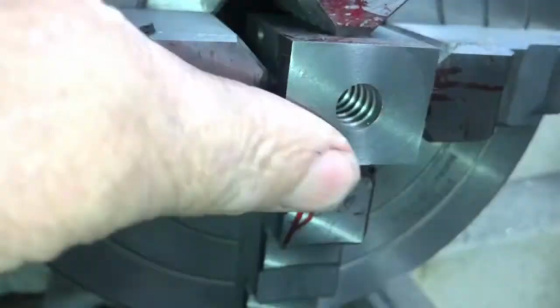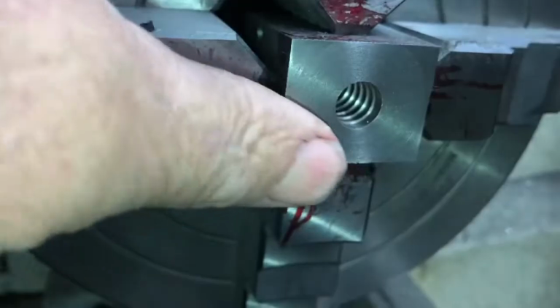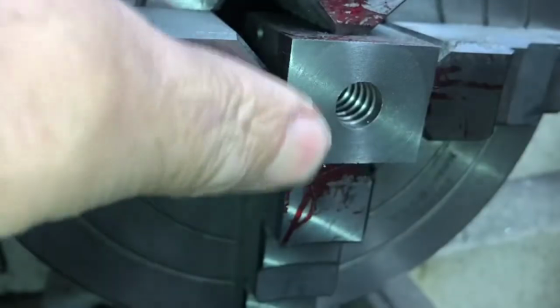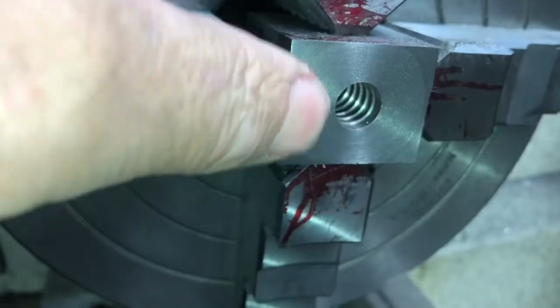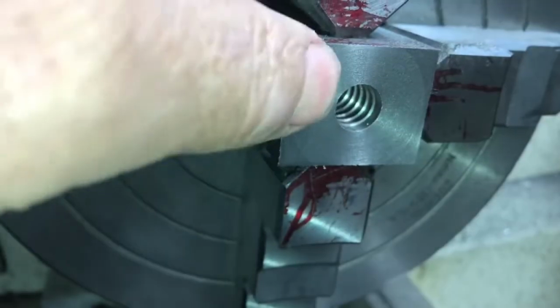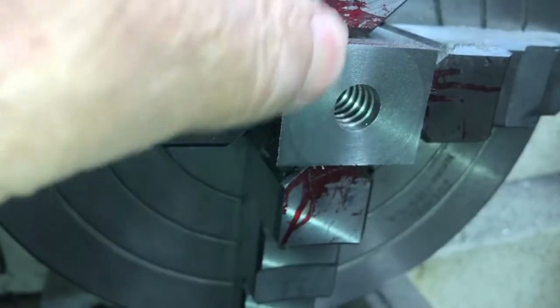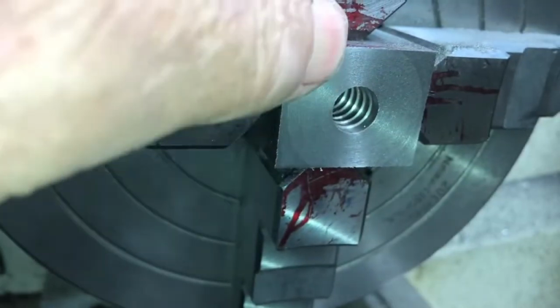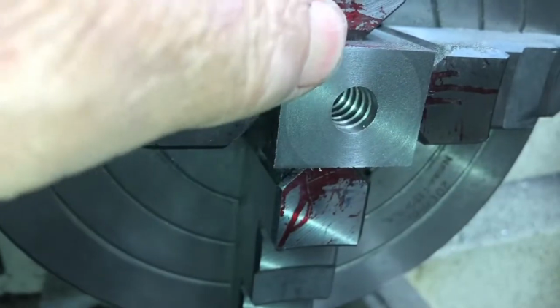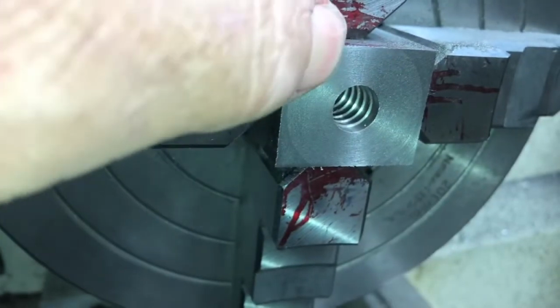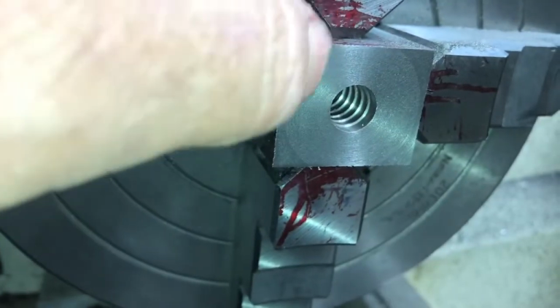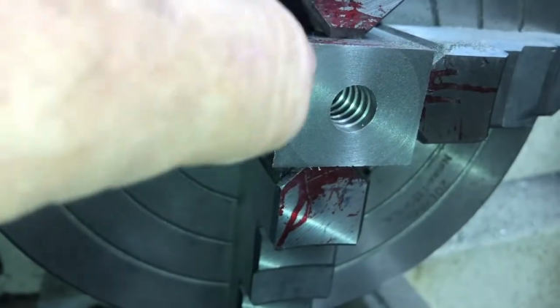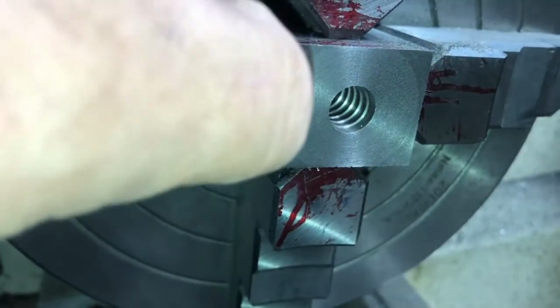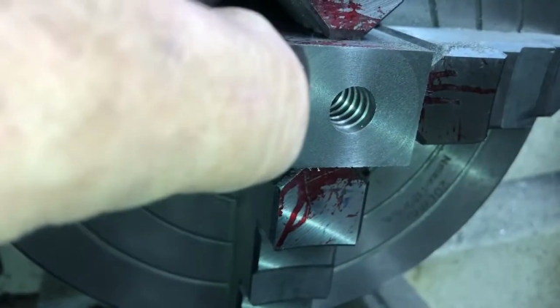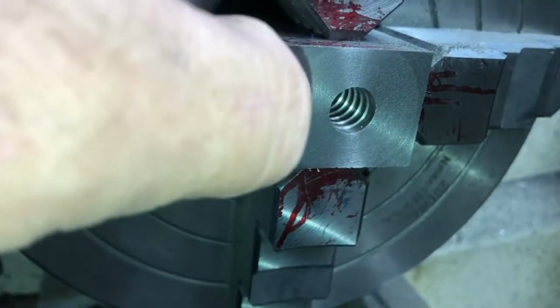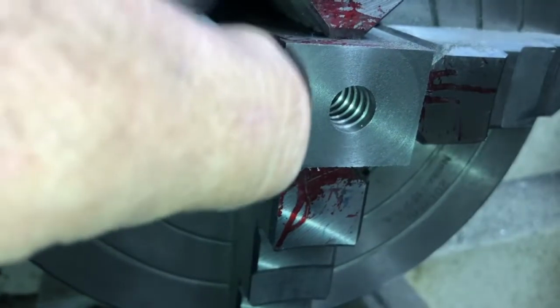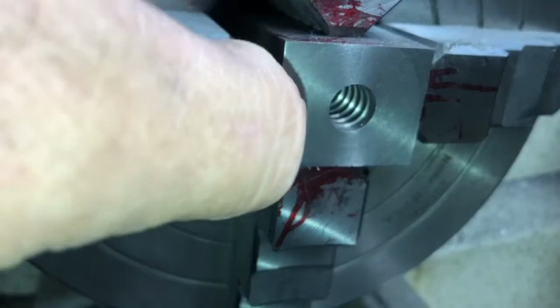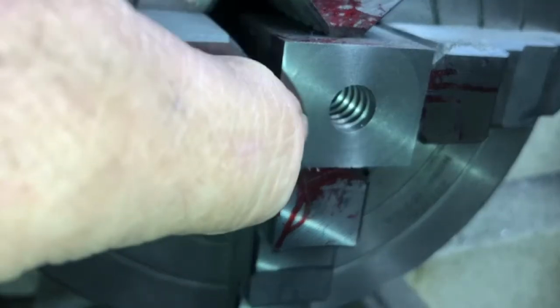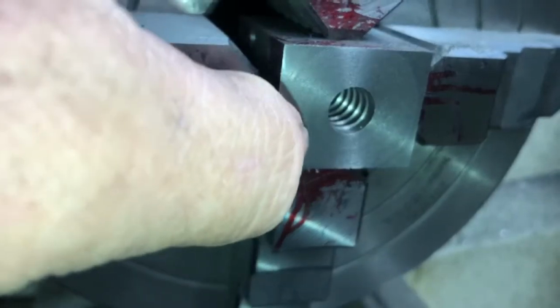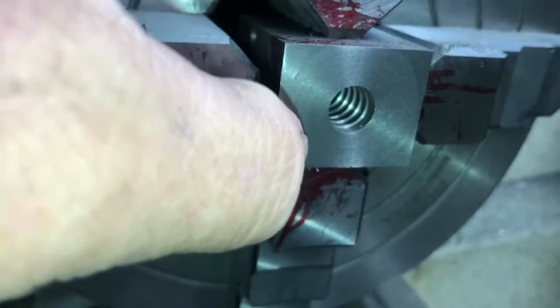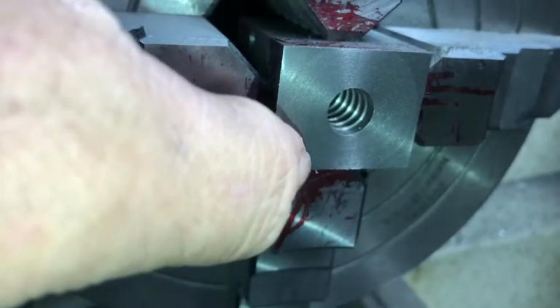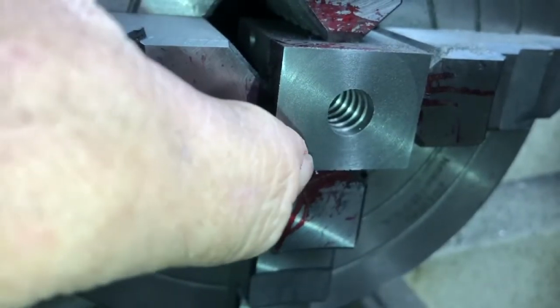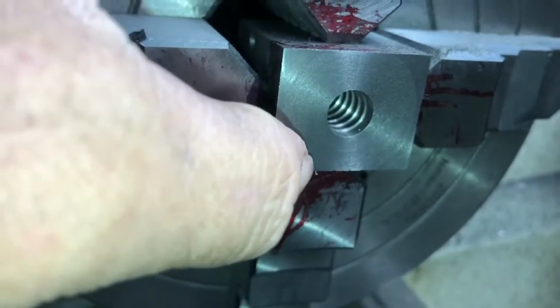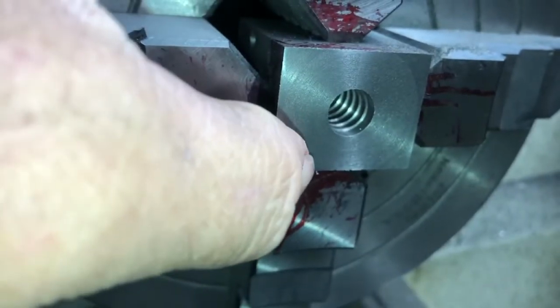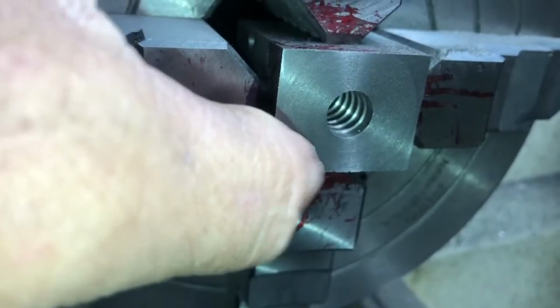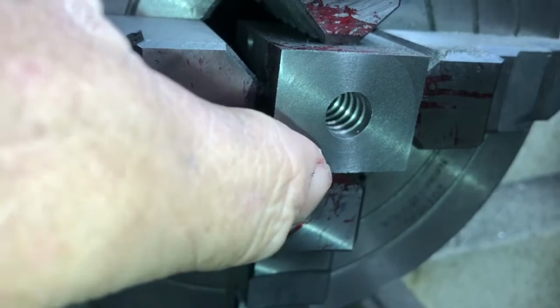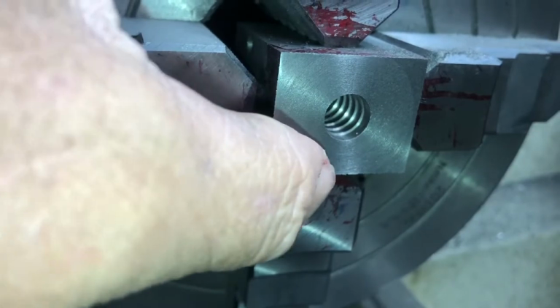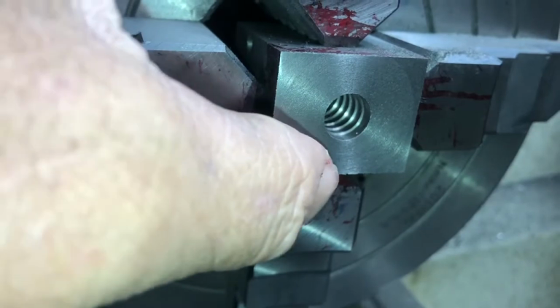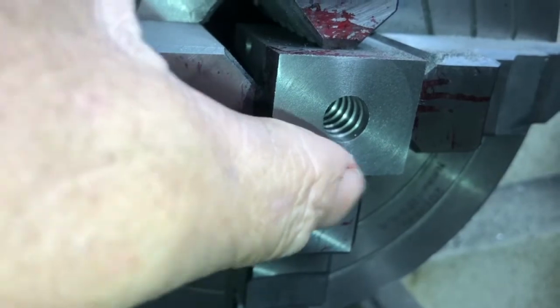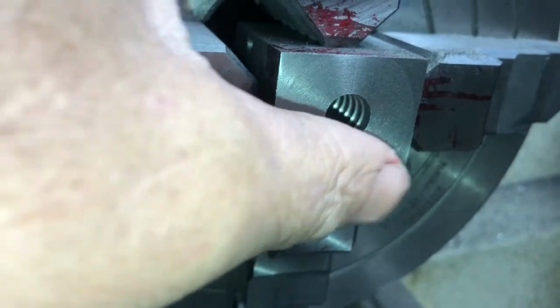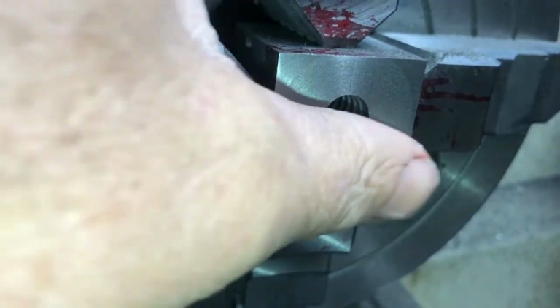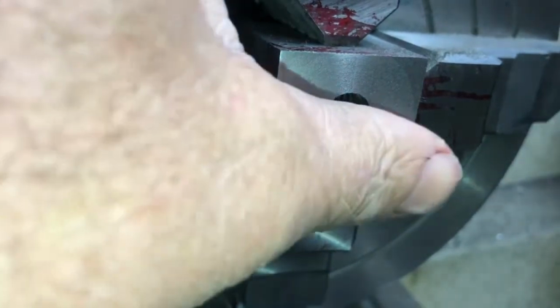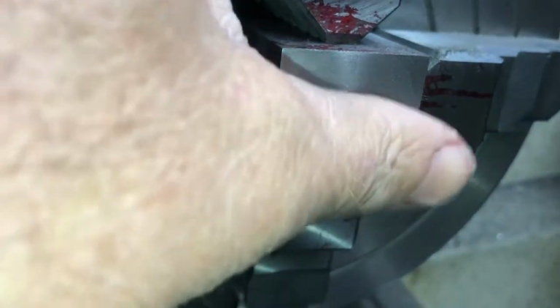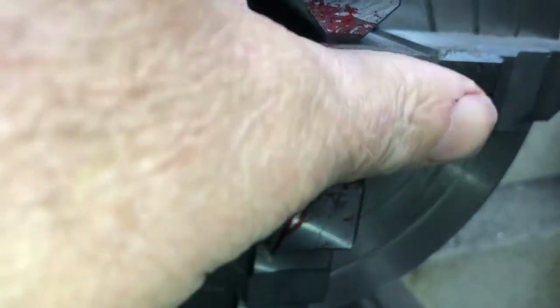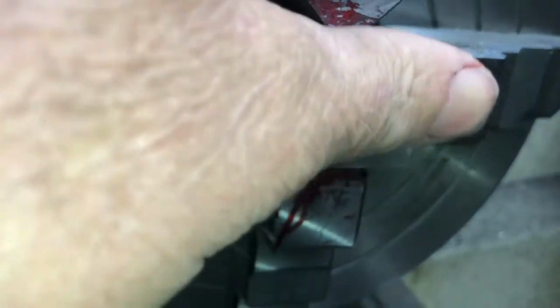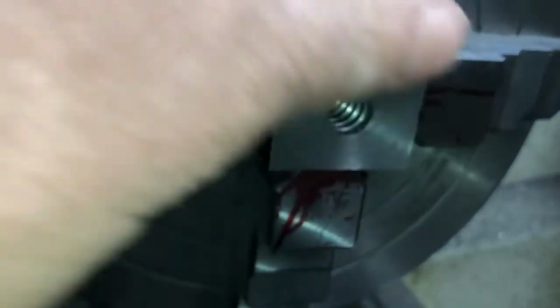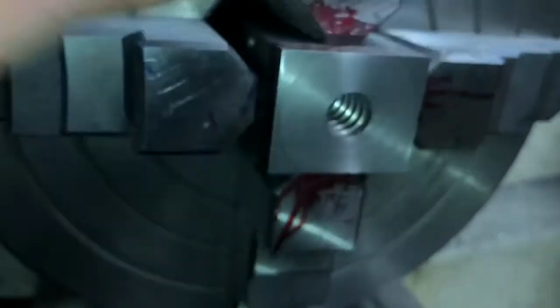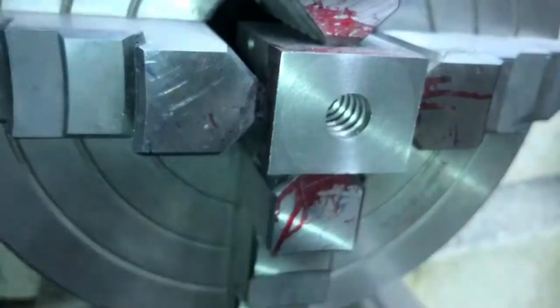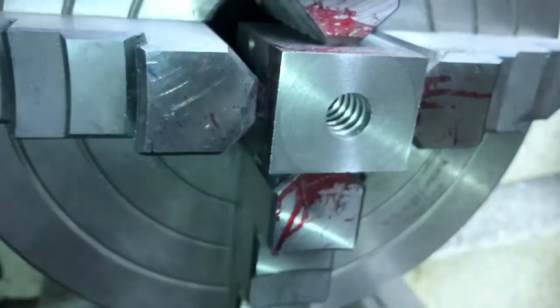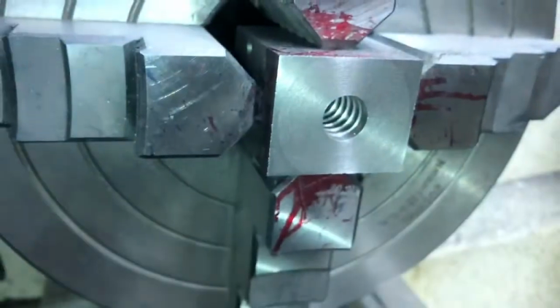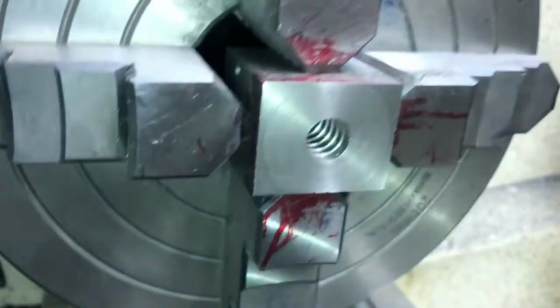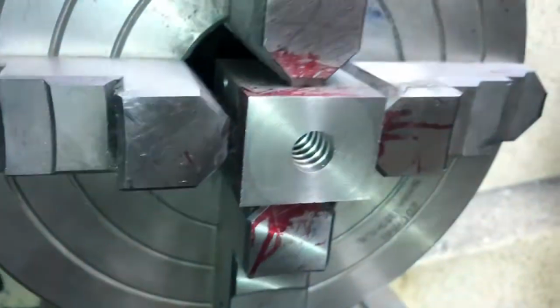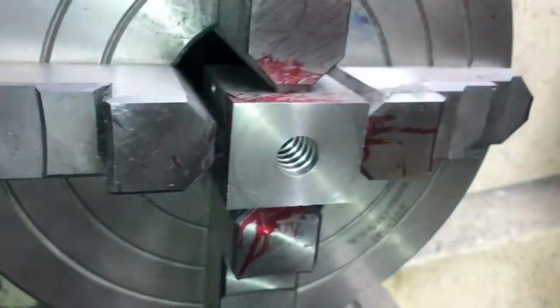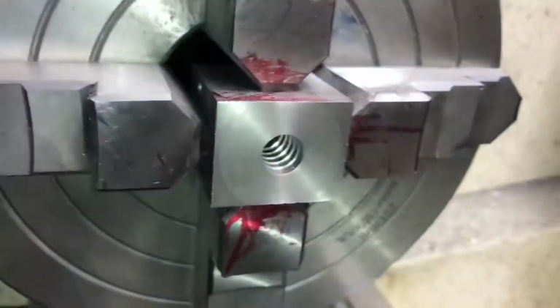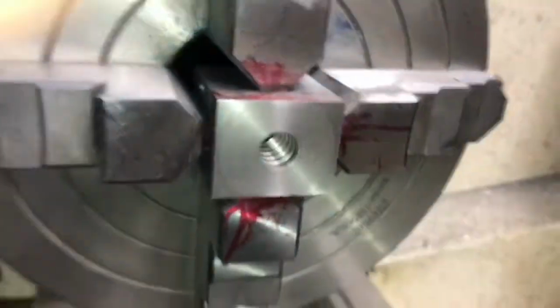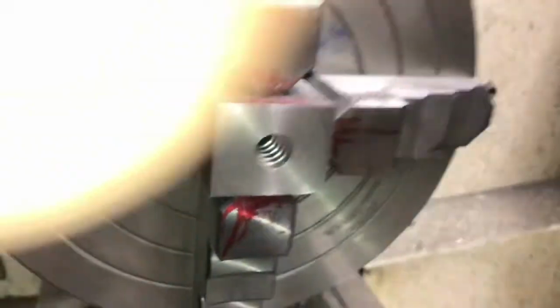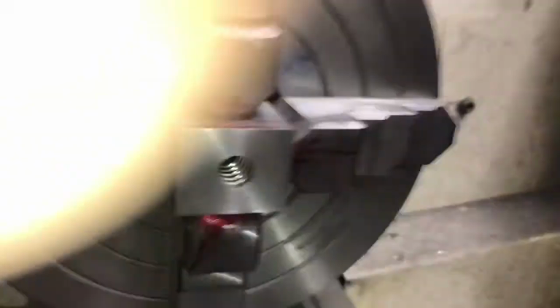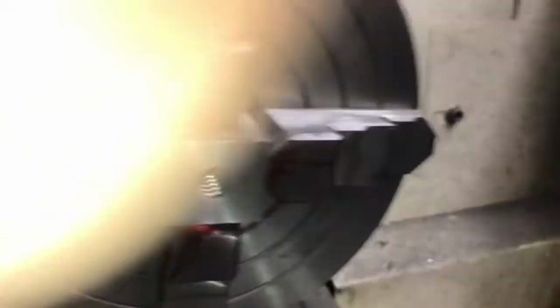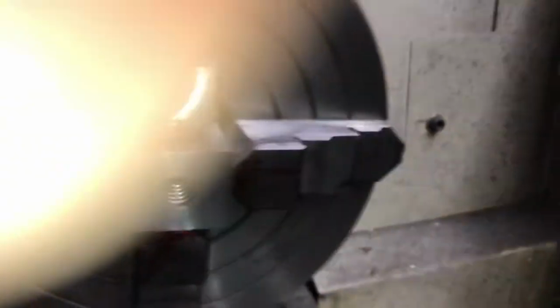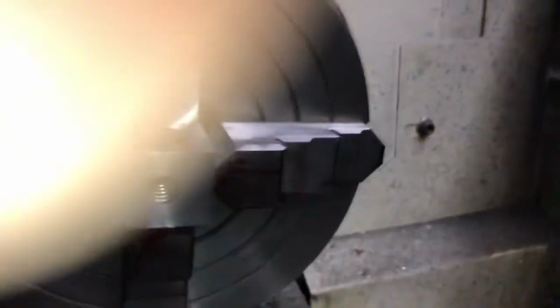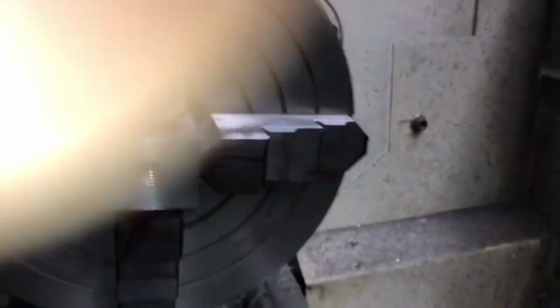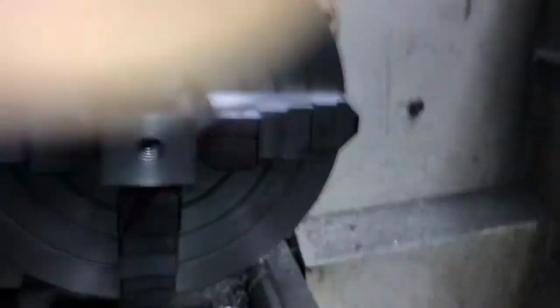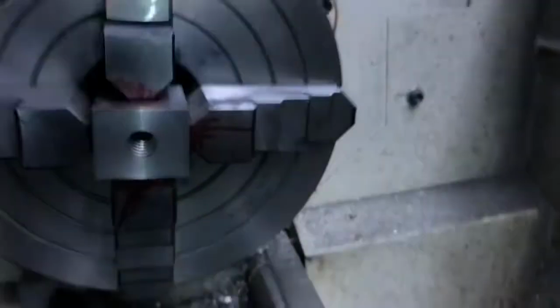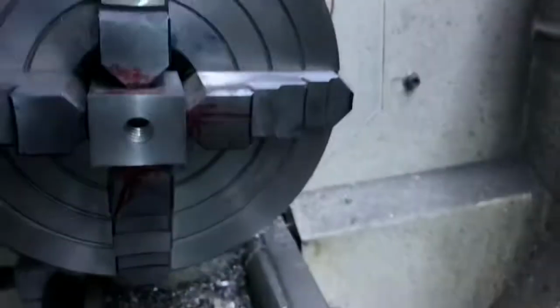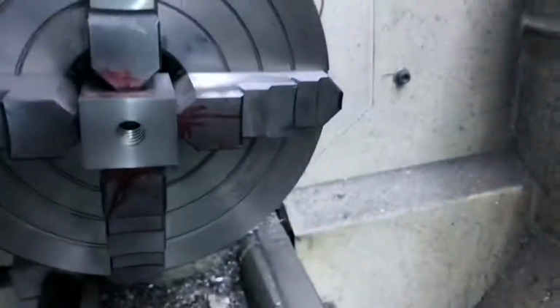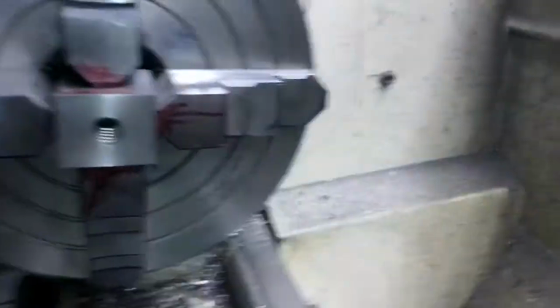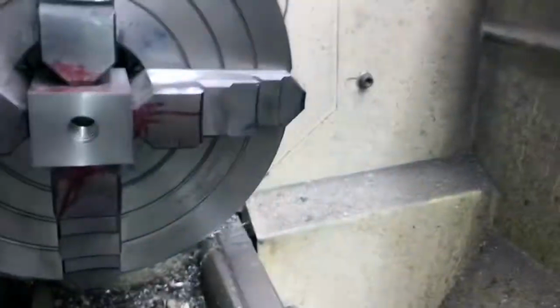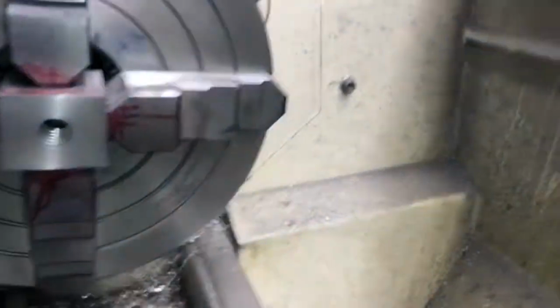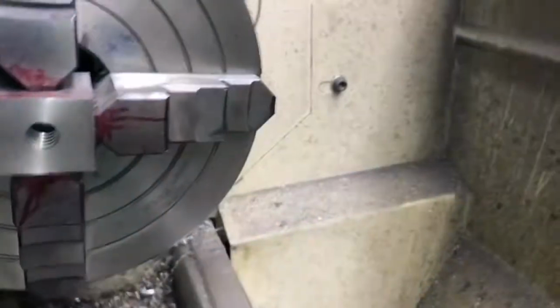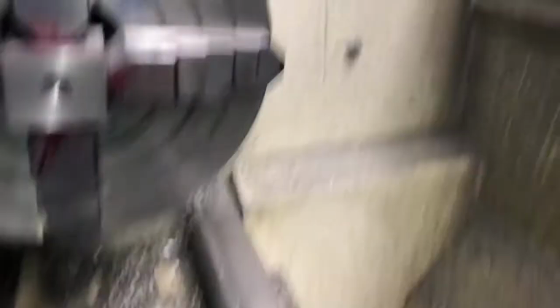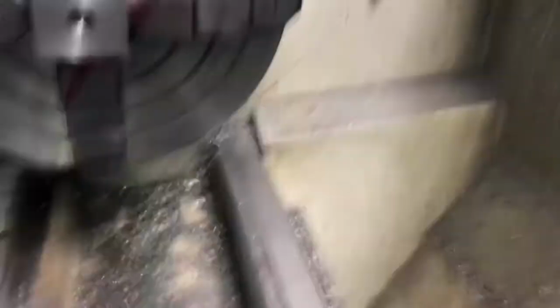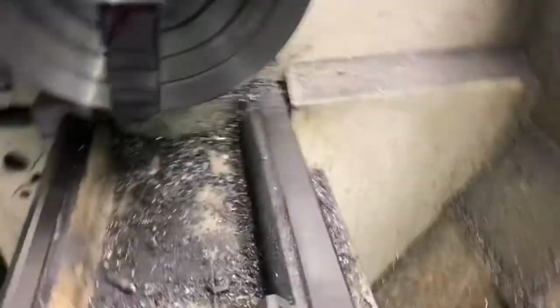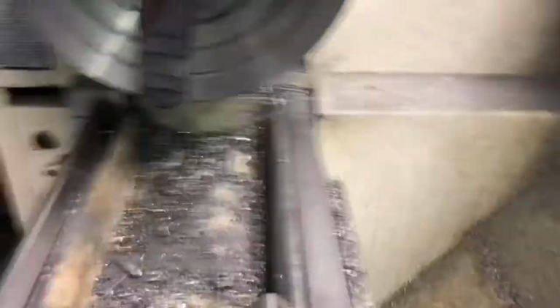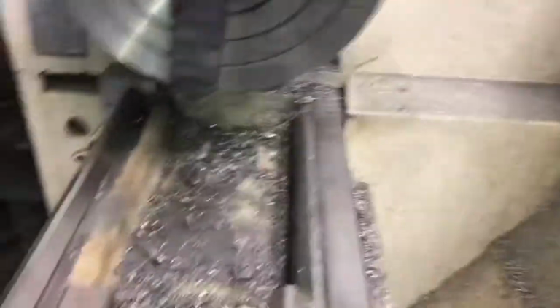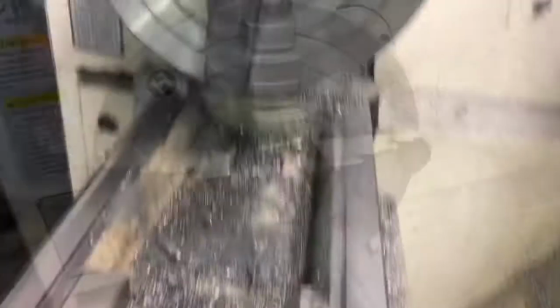That would get rid of any burr, and since this is cast there shouldn't really be a burr anyway. We can just put a little wire brush on a Dremel and clean that up.